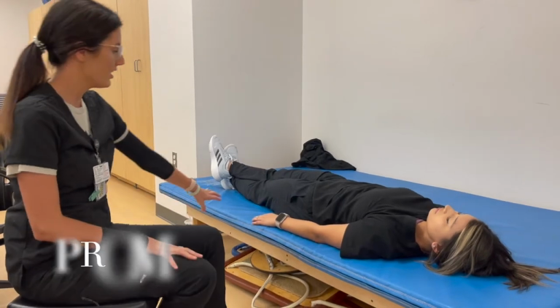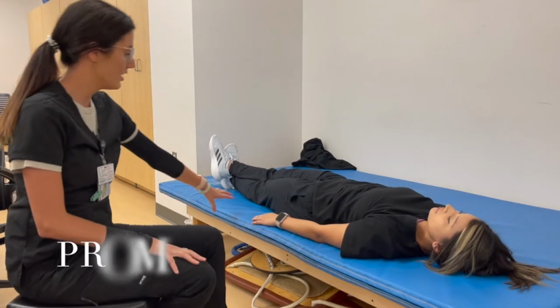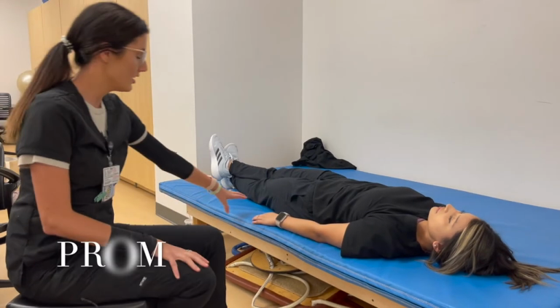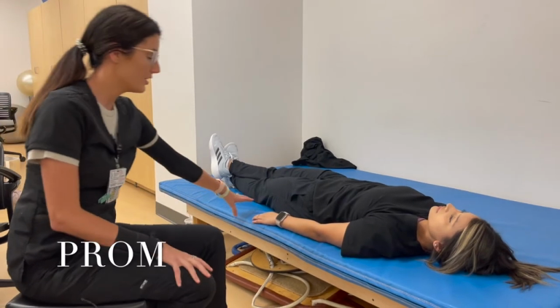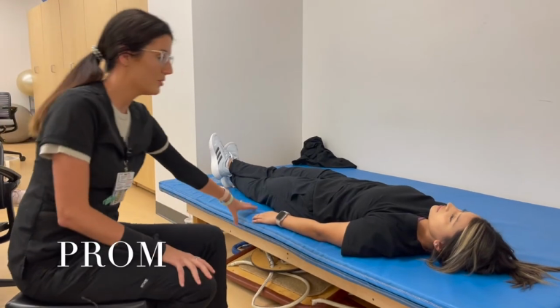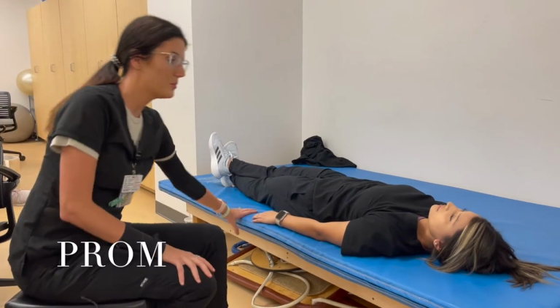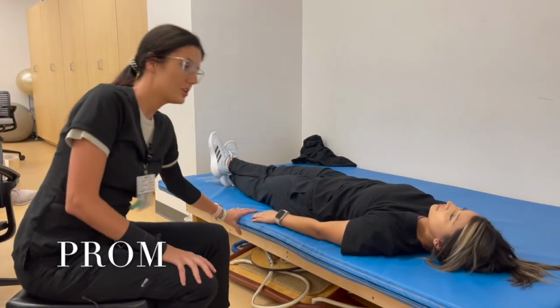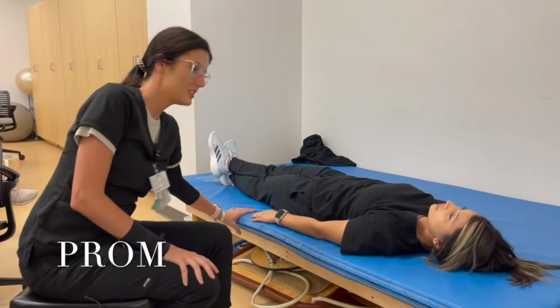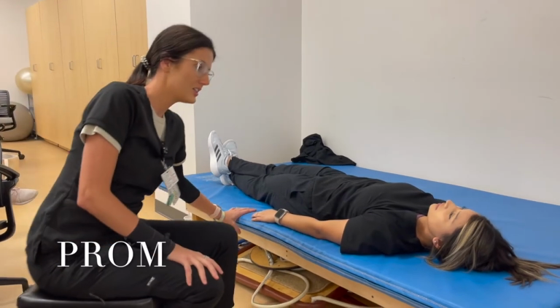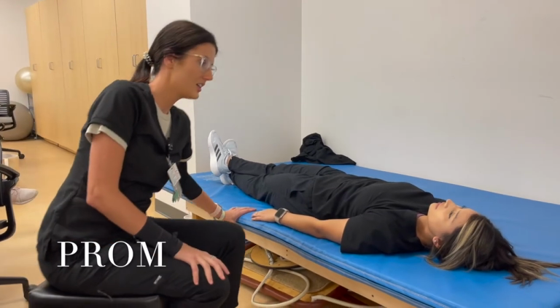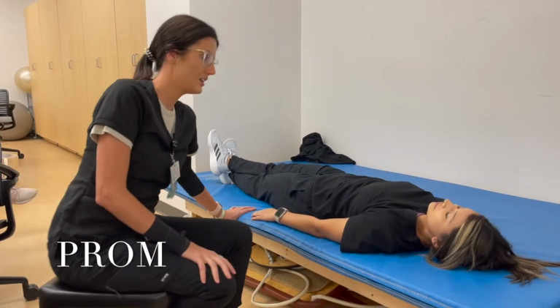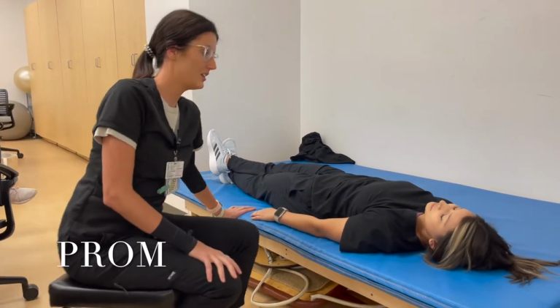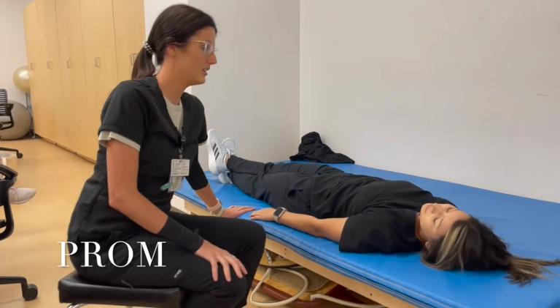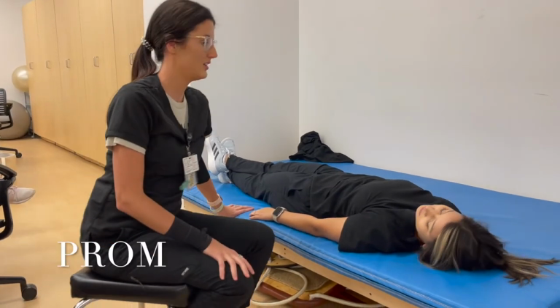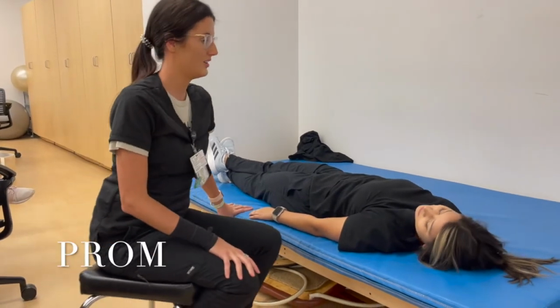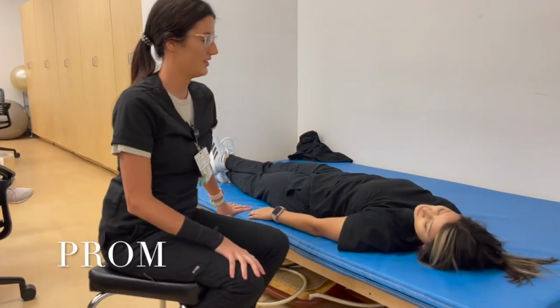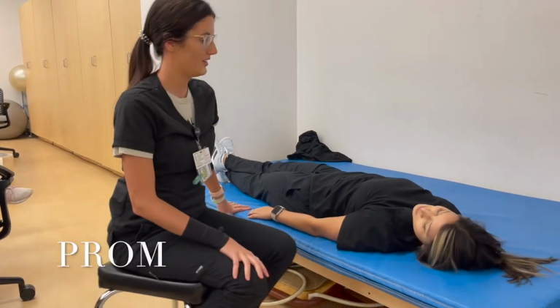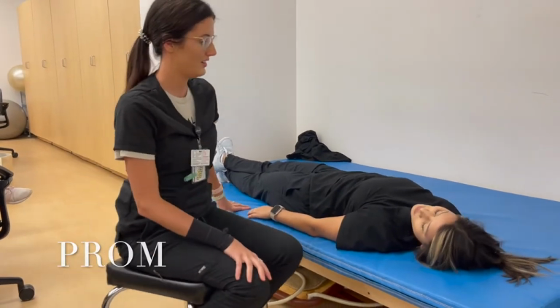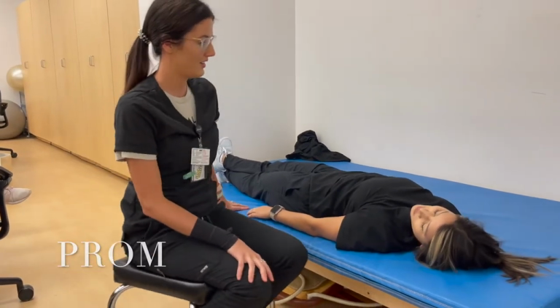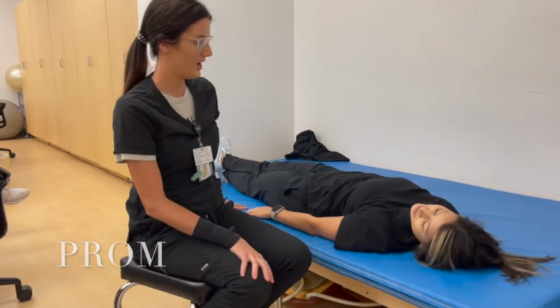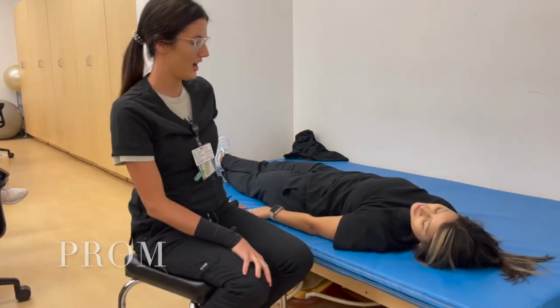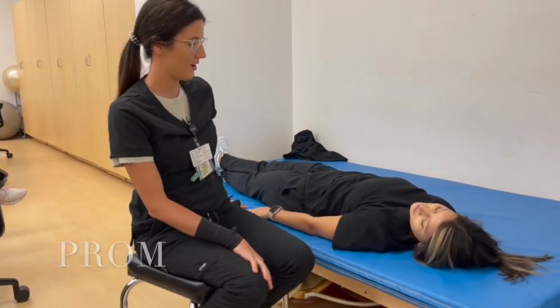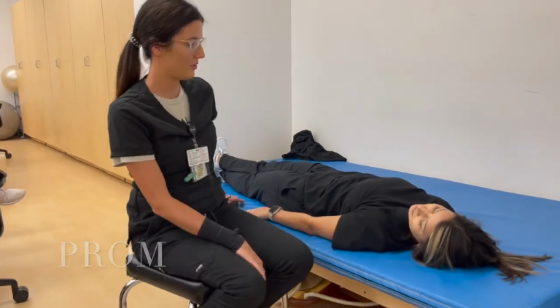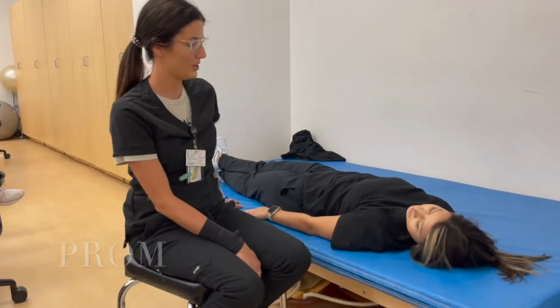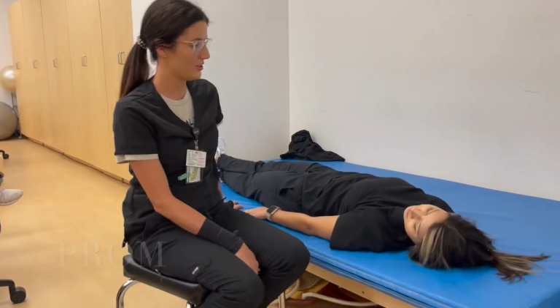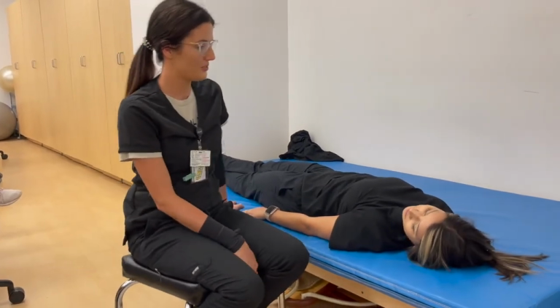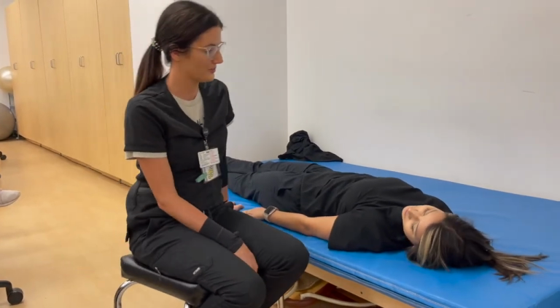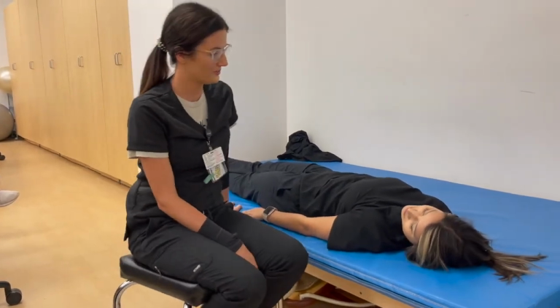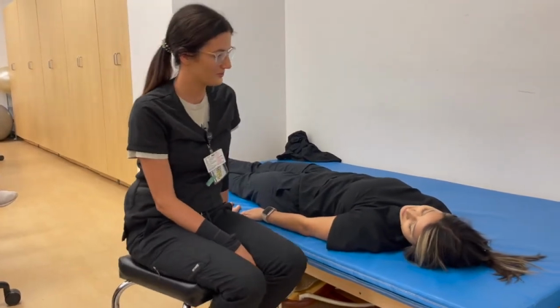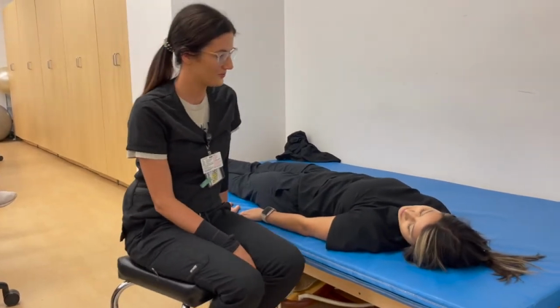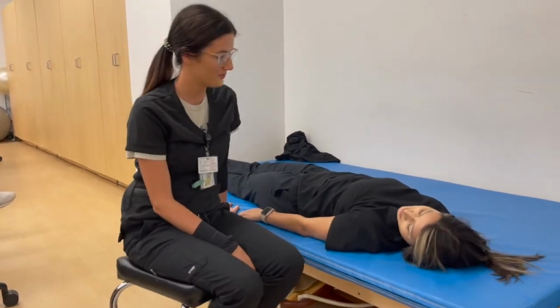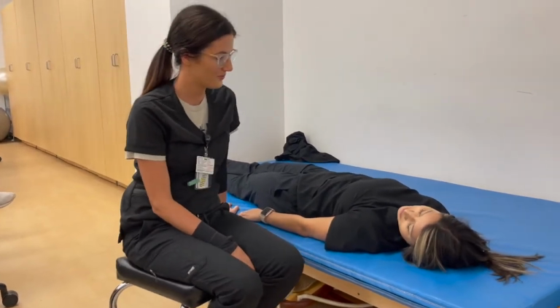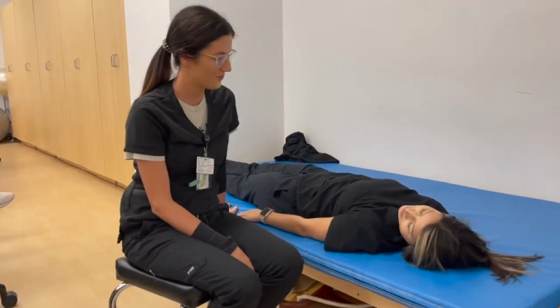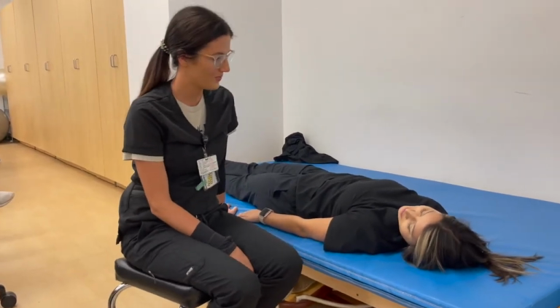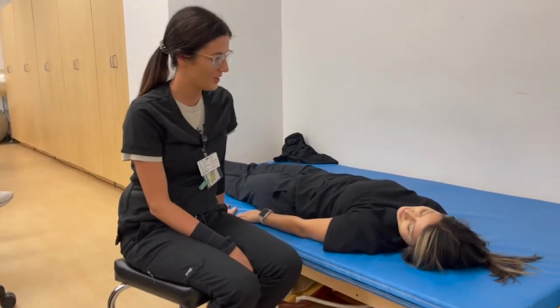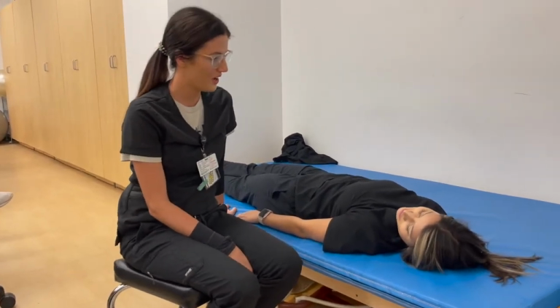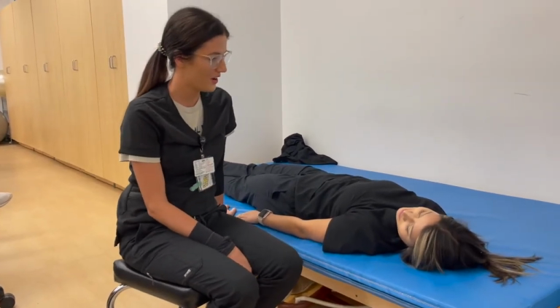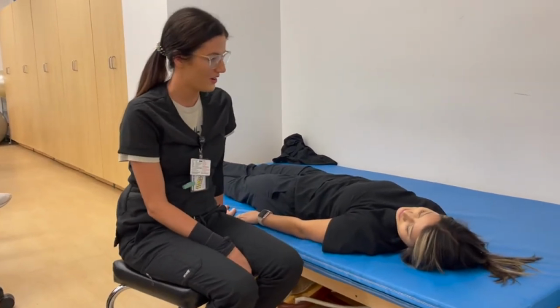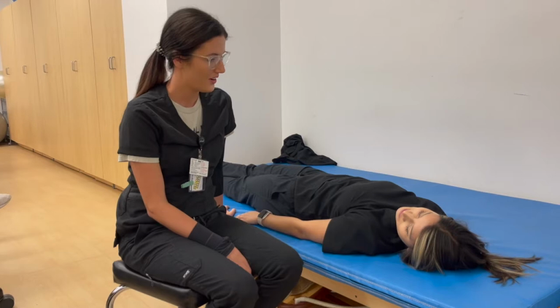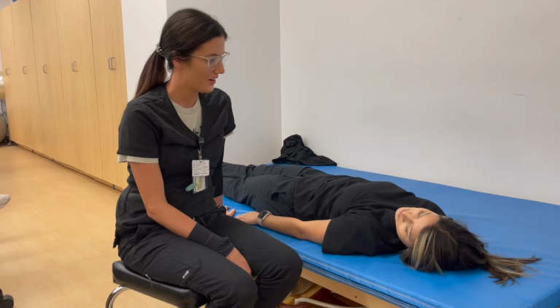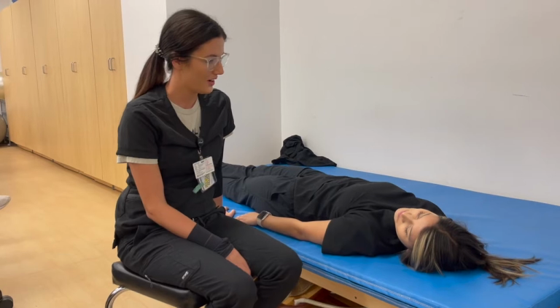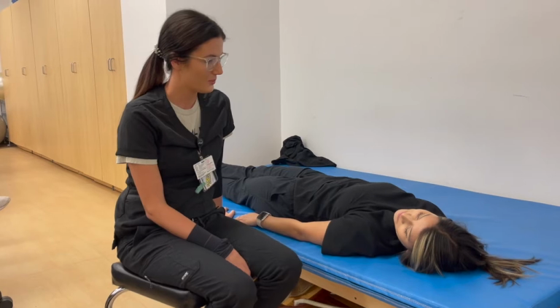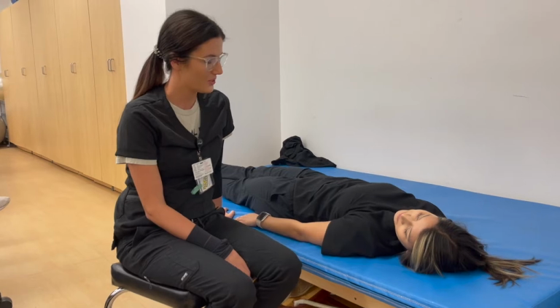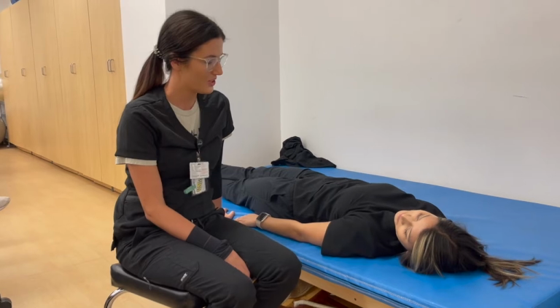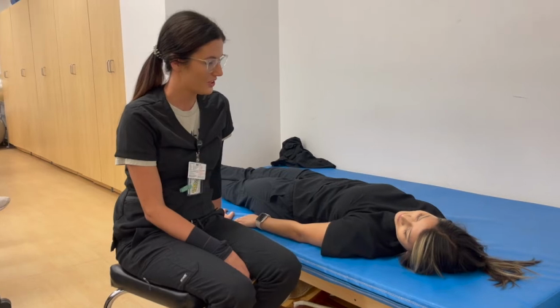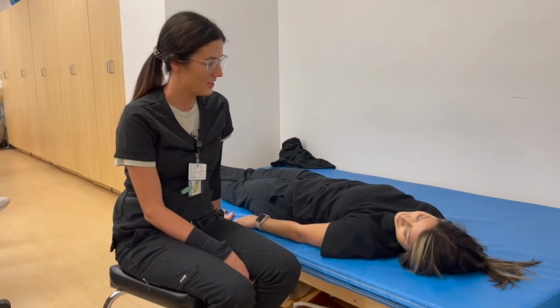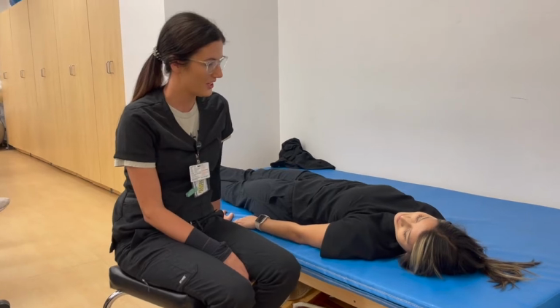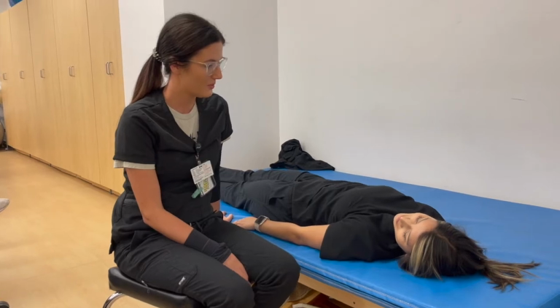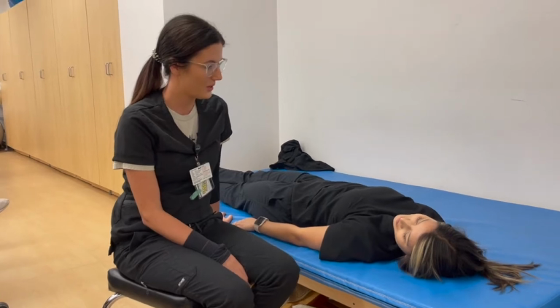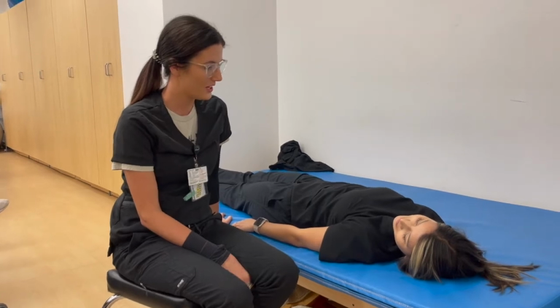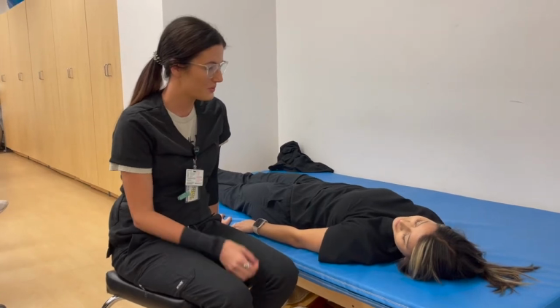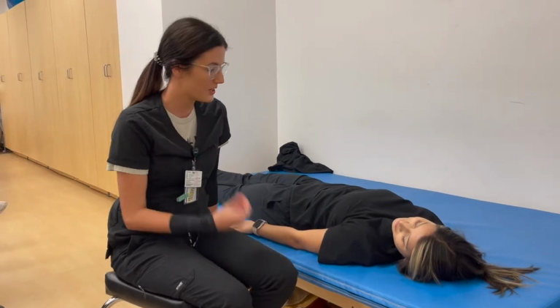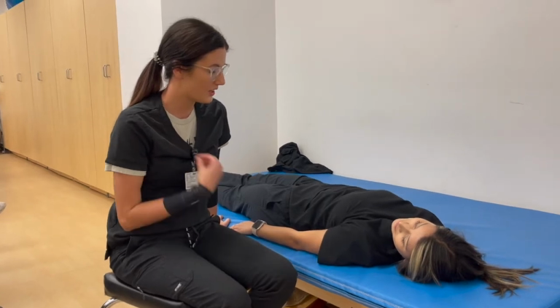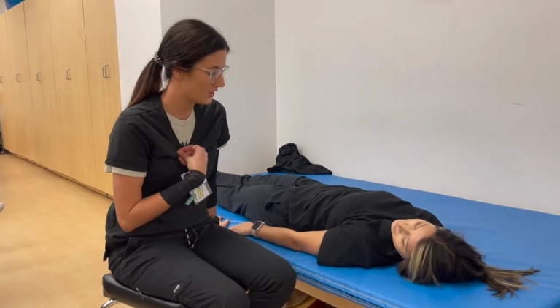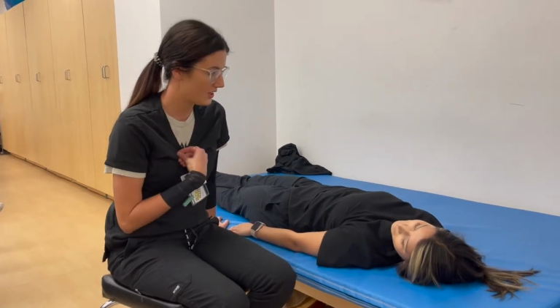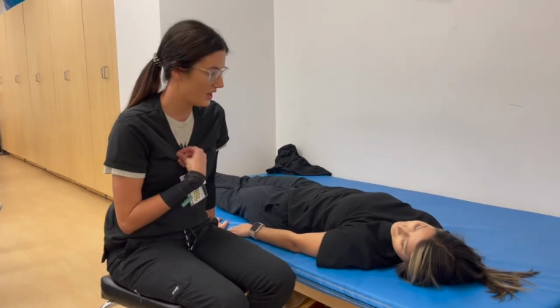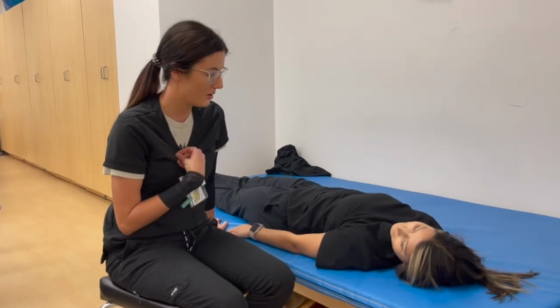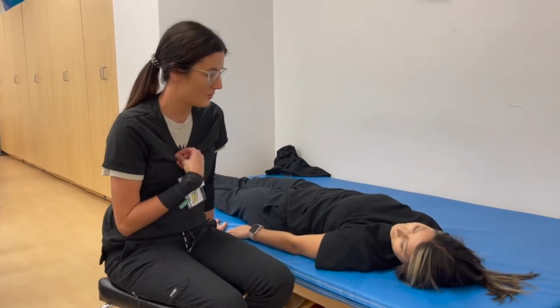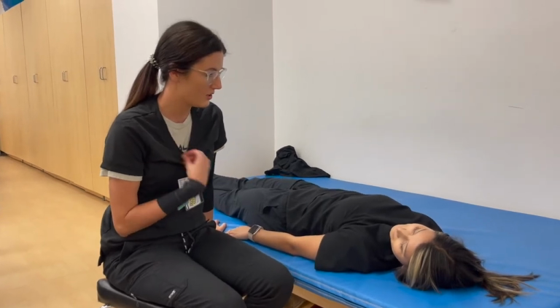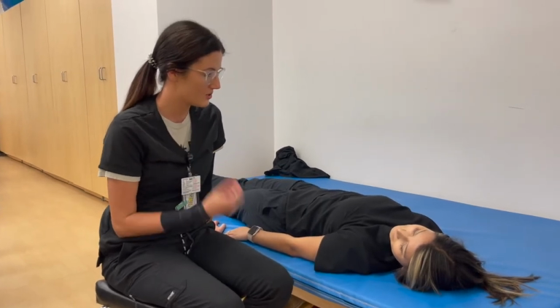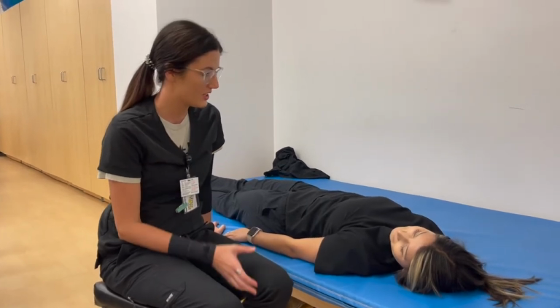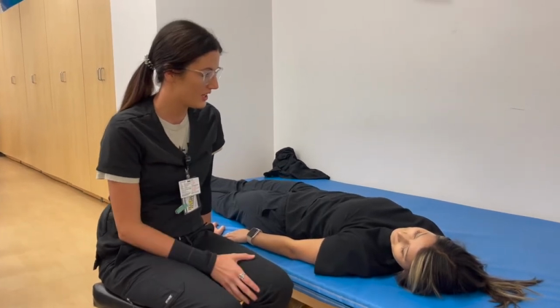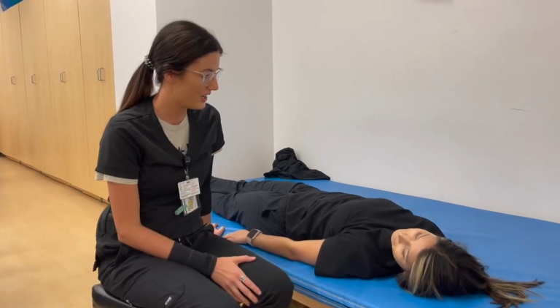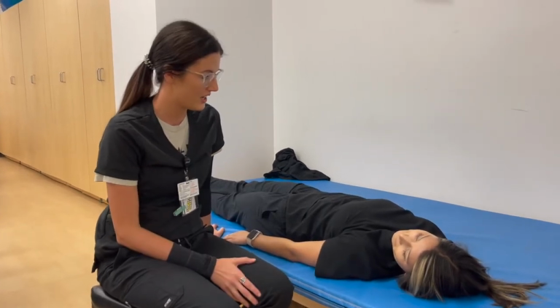Good morning, Diana. Good morning. How are you? I'm doing good. How are you? I'm good. My name is Erica. I'm the OTAS.